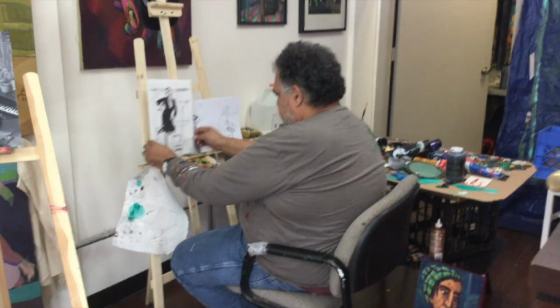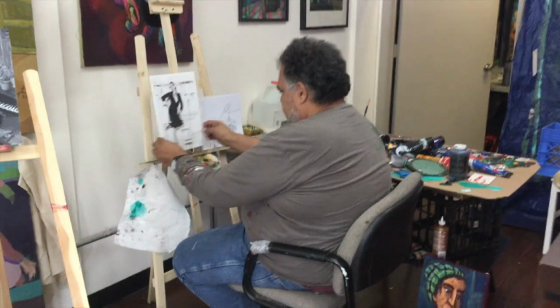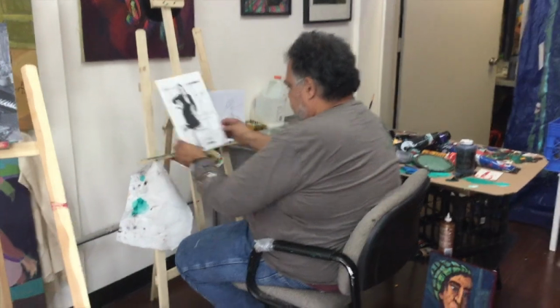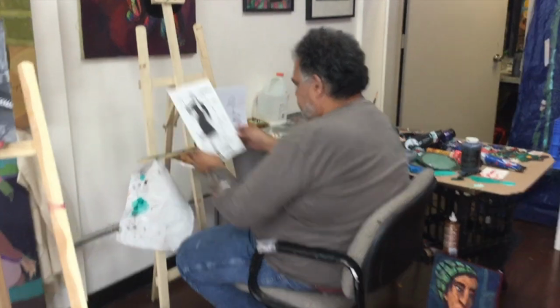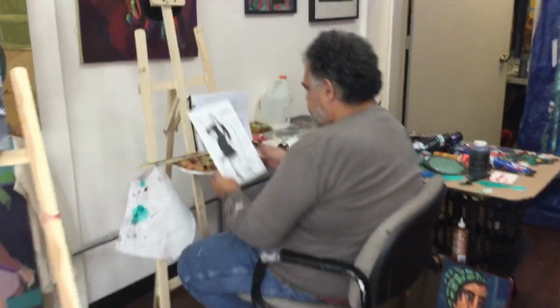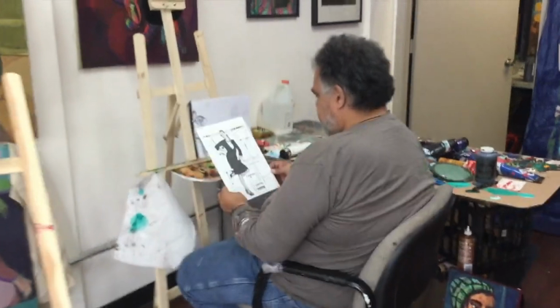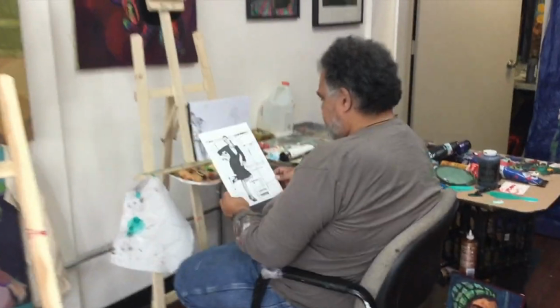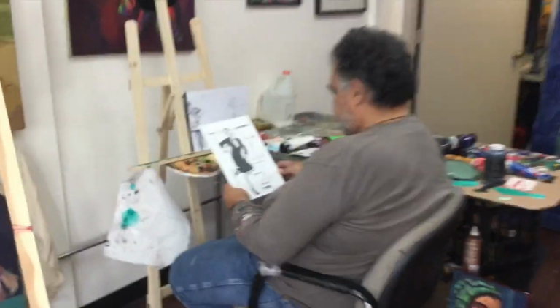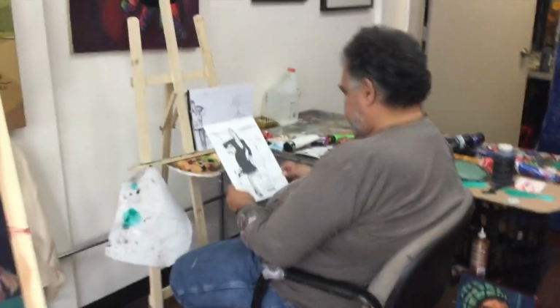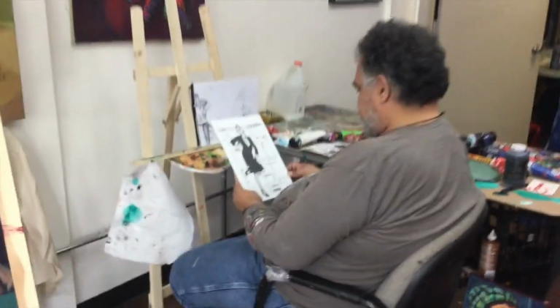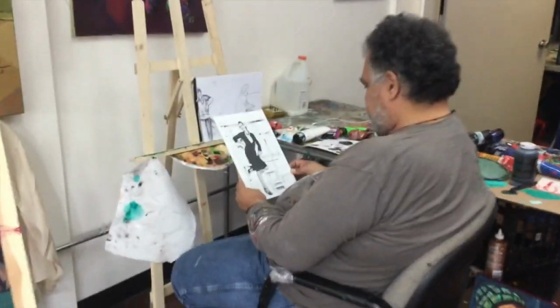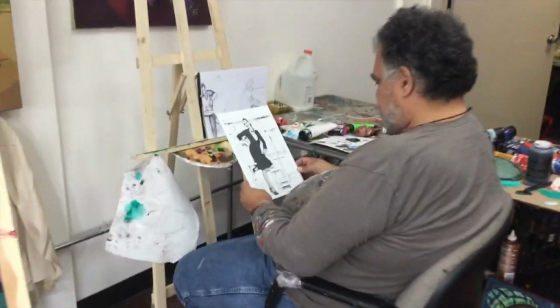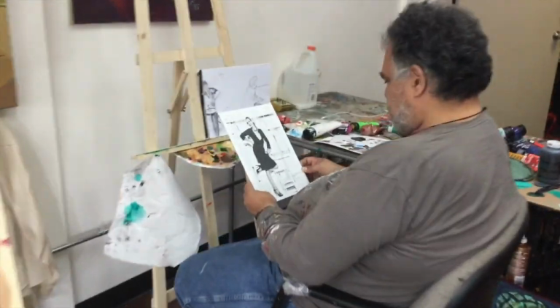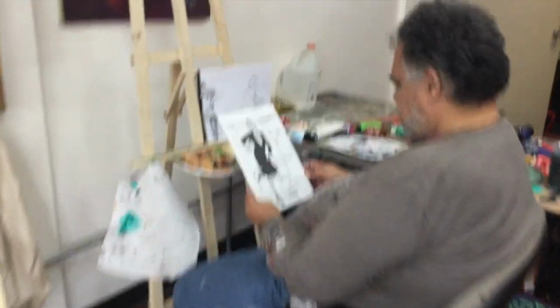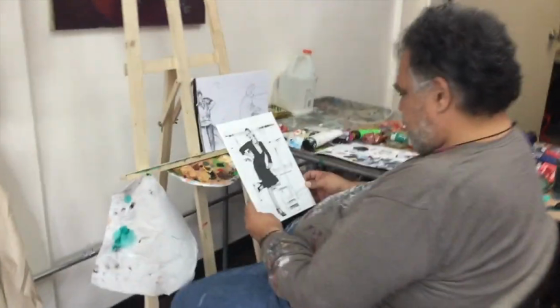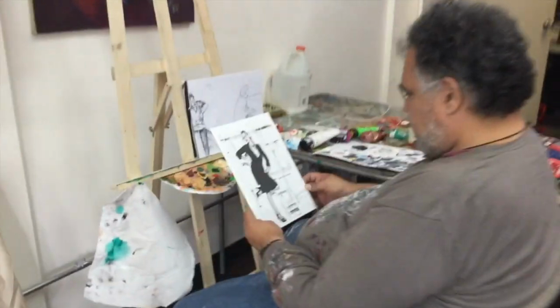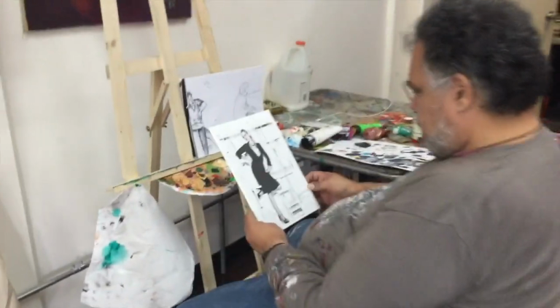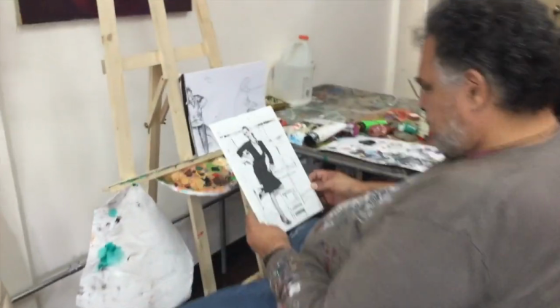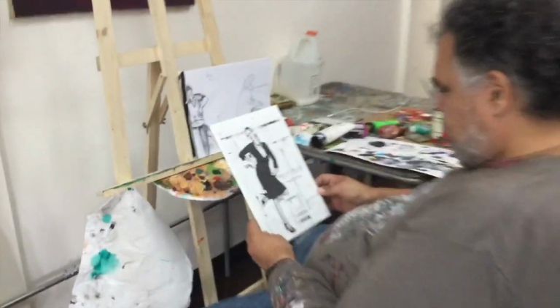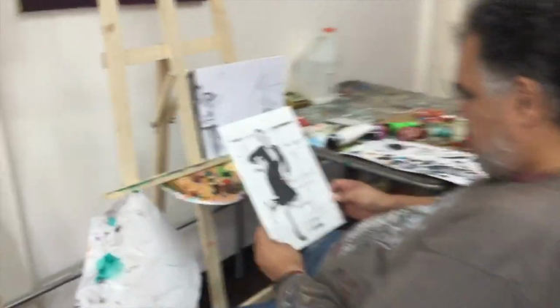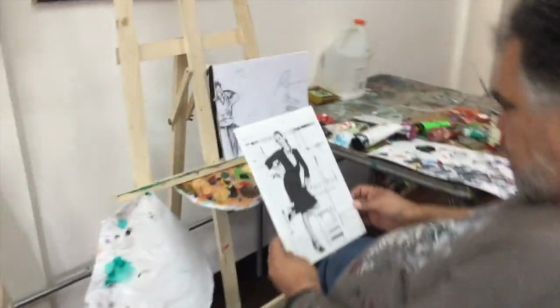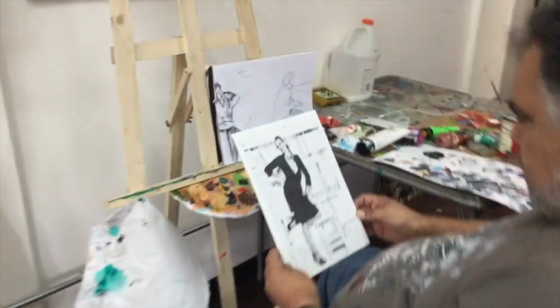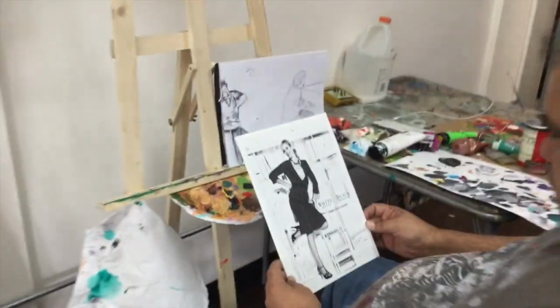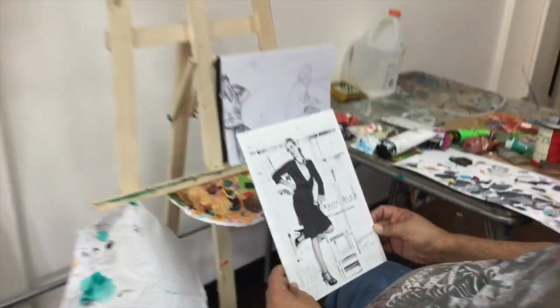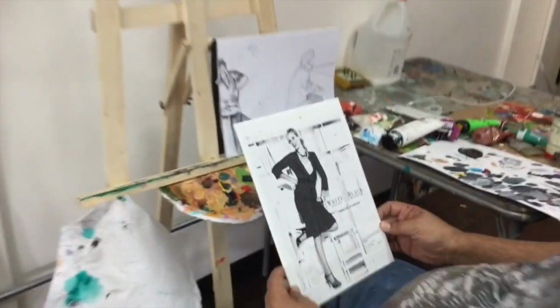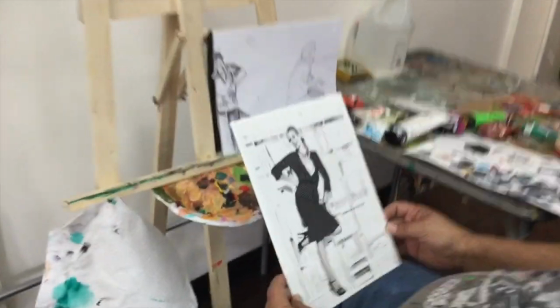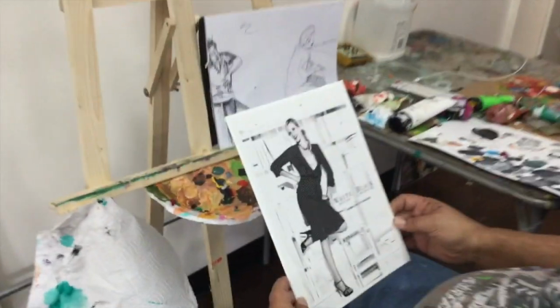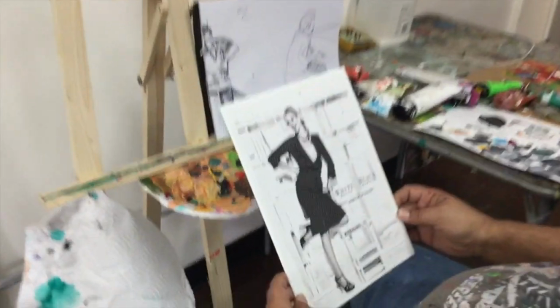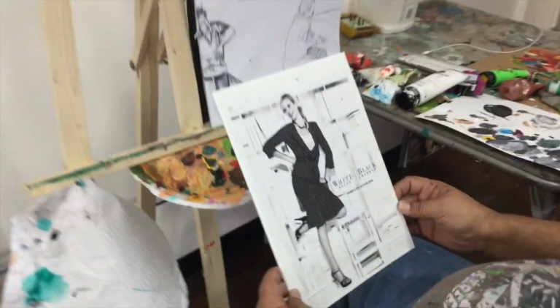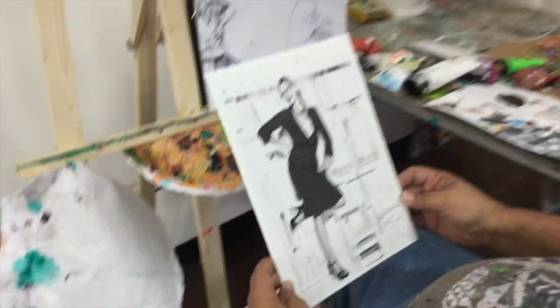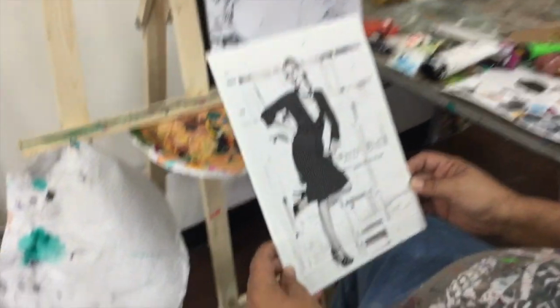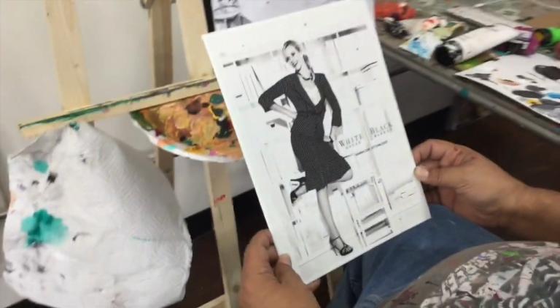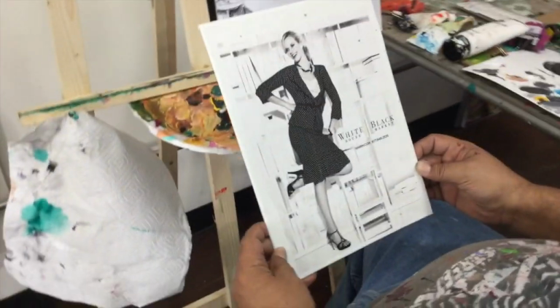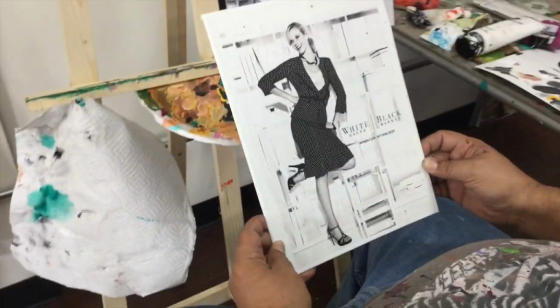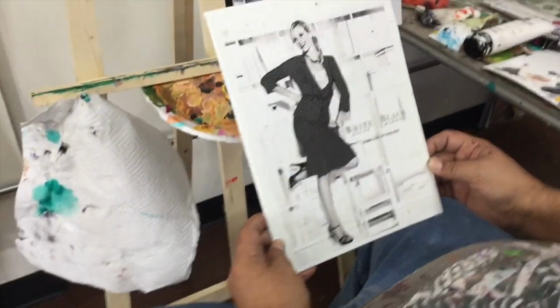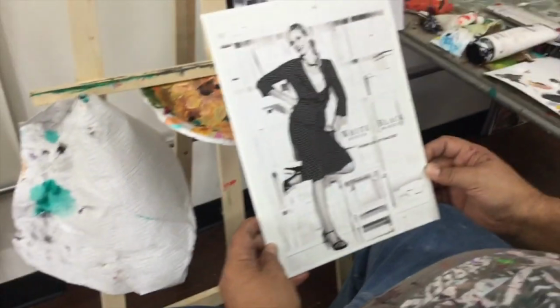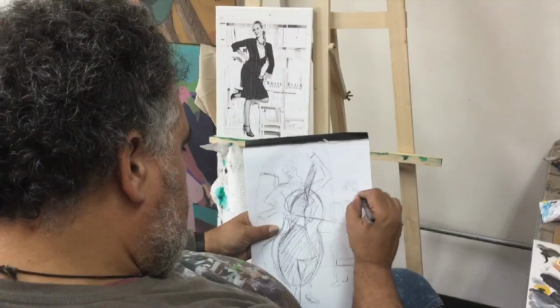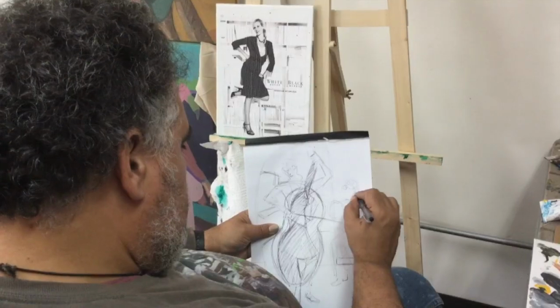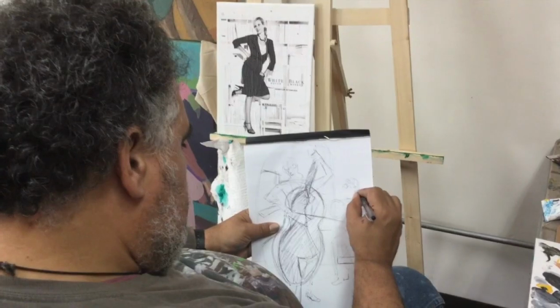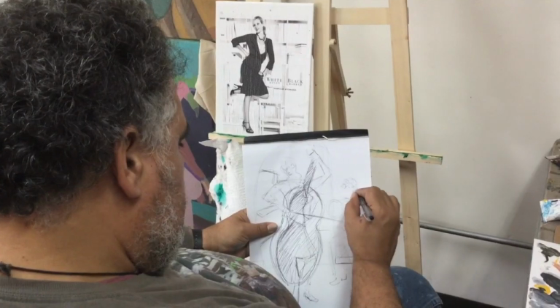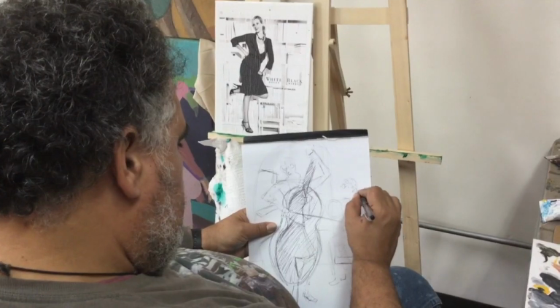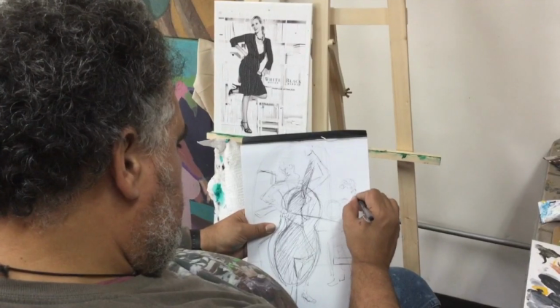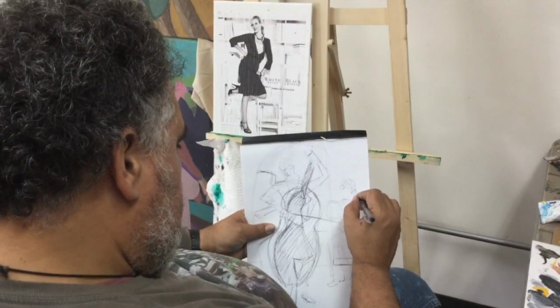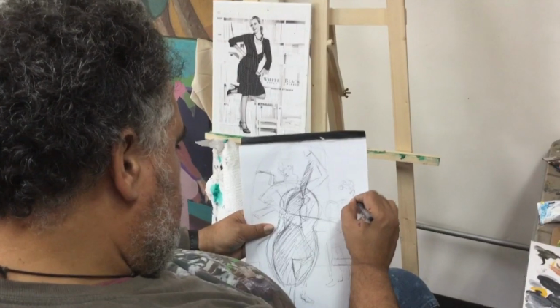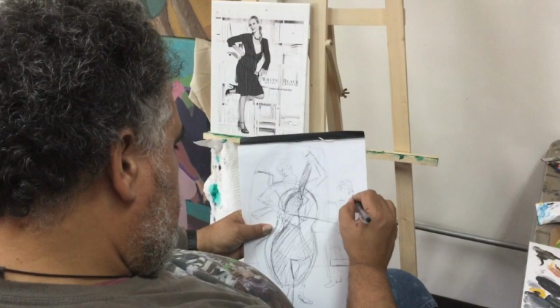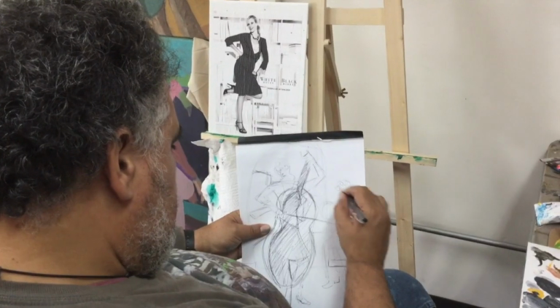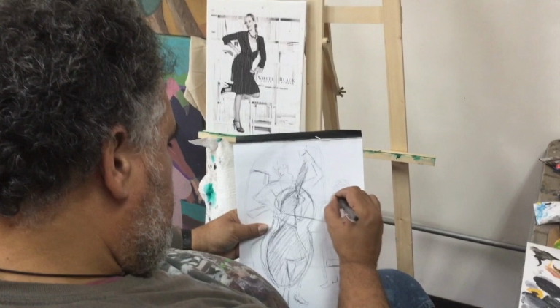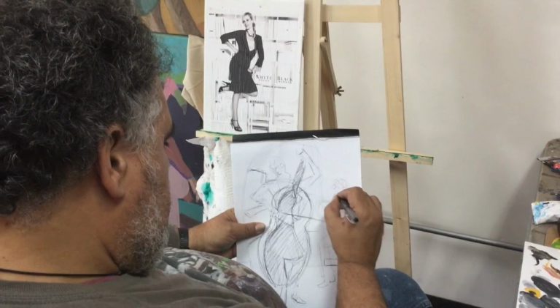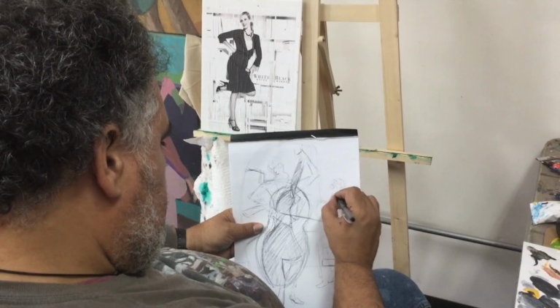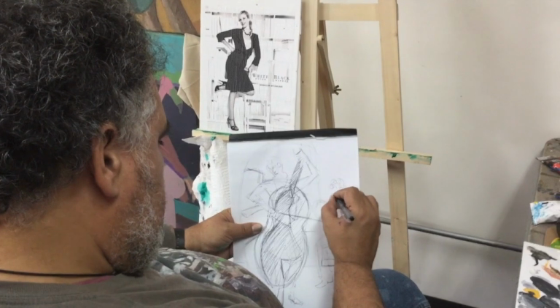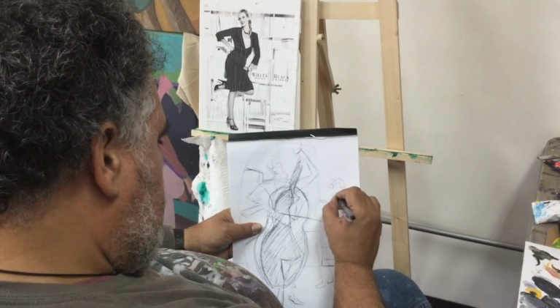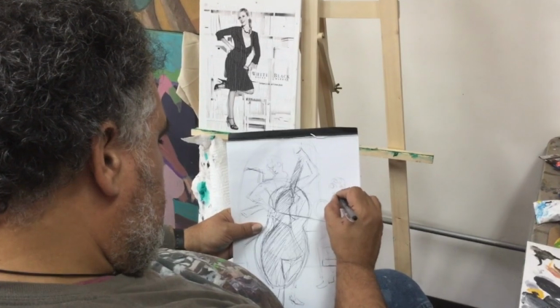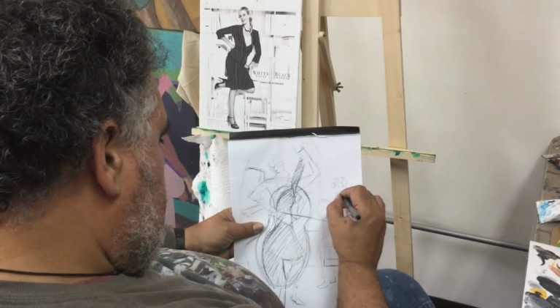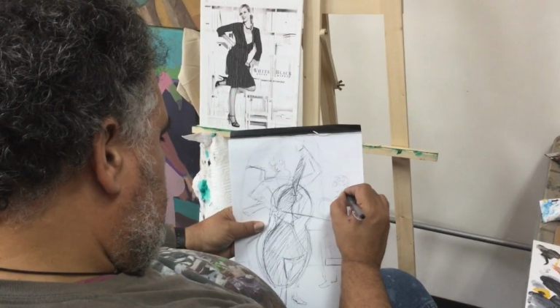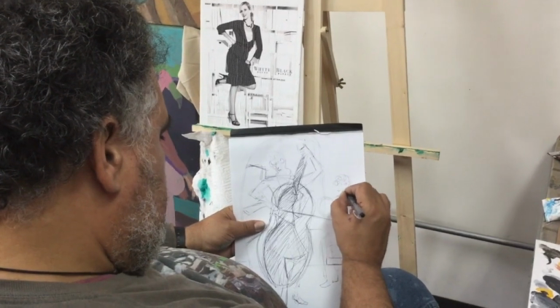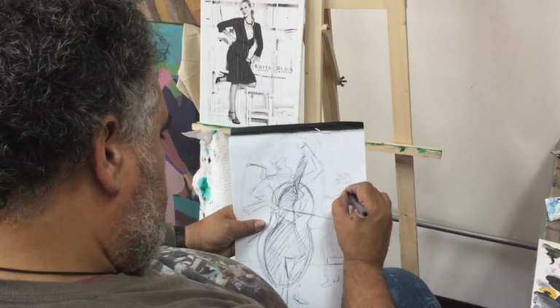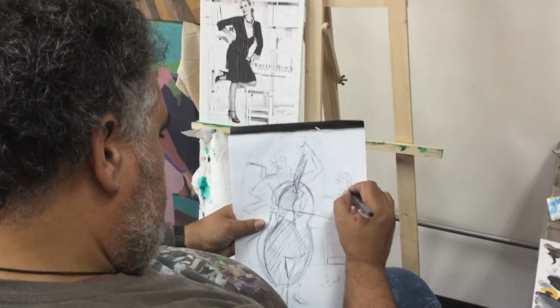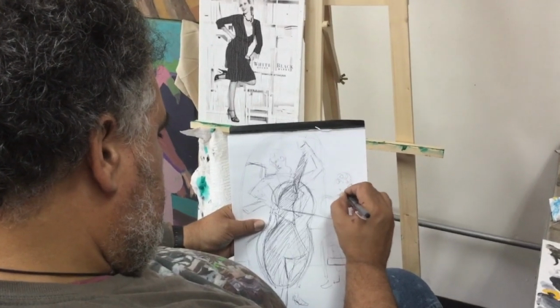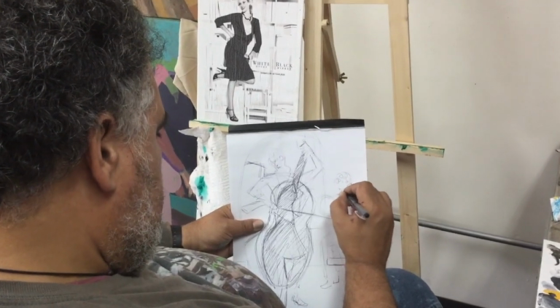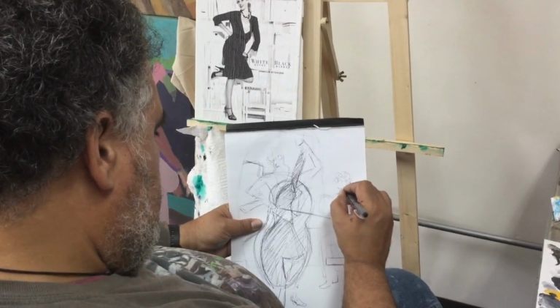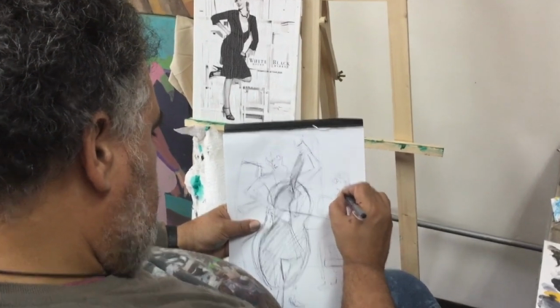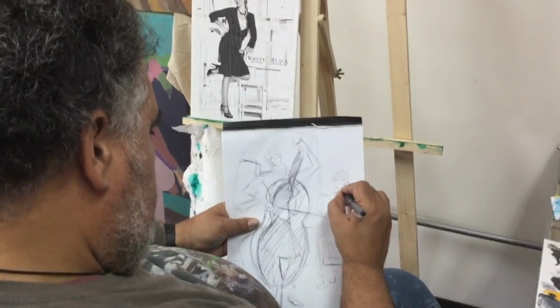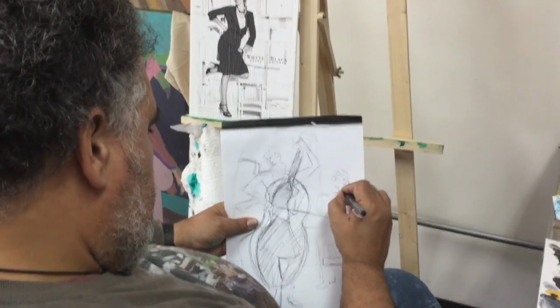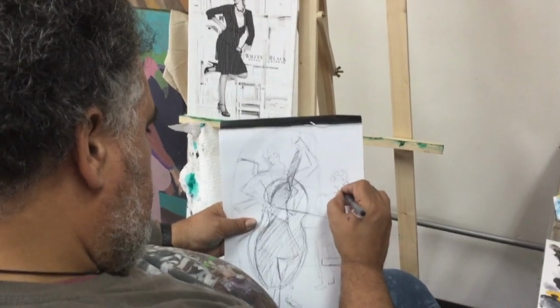The artist Hampton Reyes is very unique with his creative process. He shows us using pictures of magazines and using them in a very interesting and artistic way.